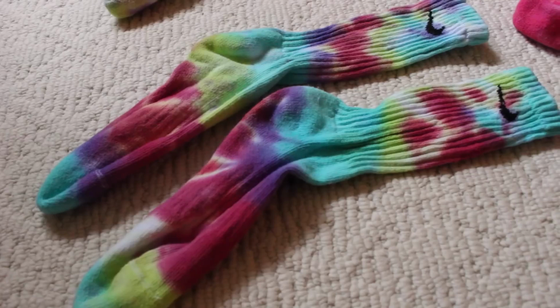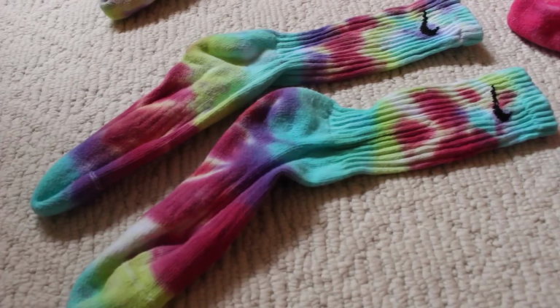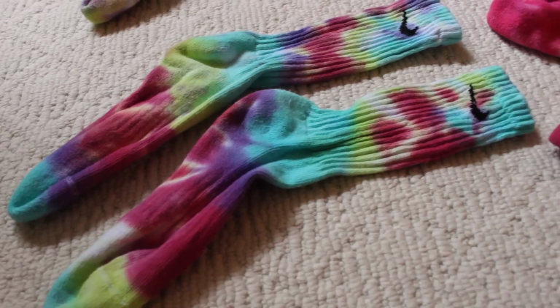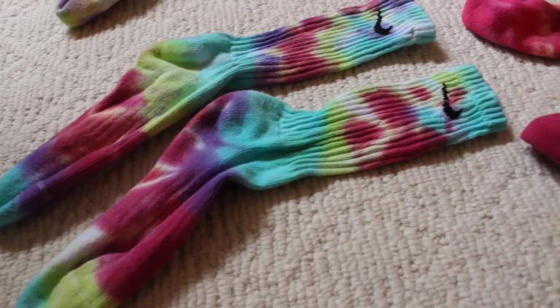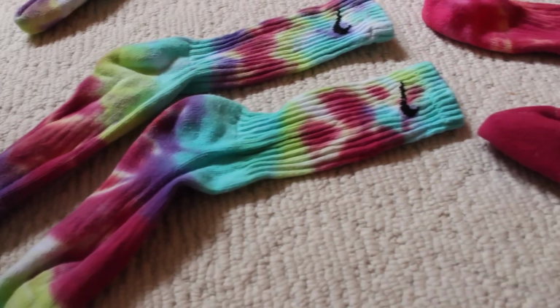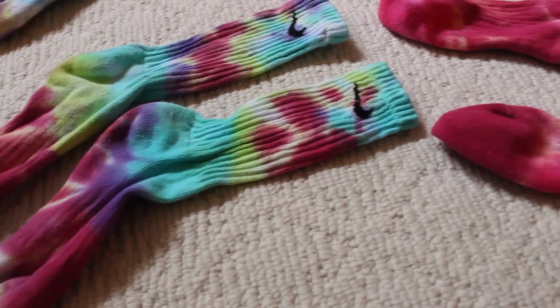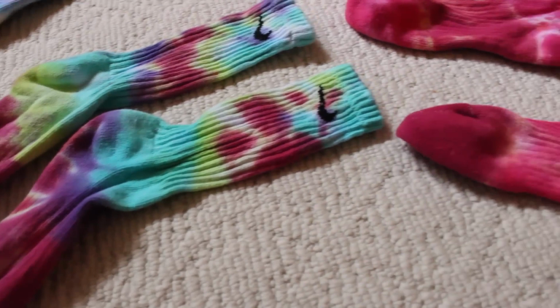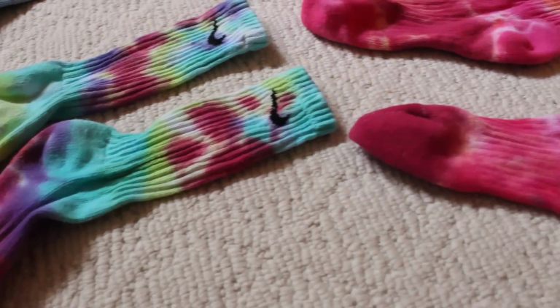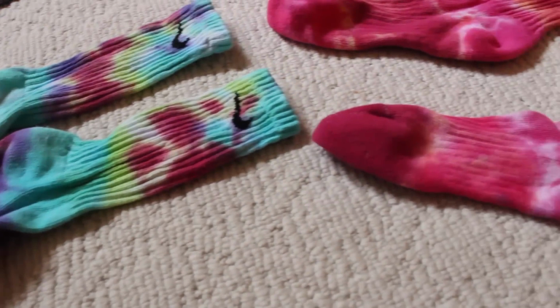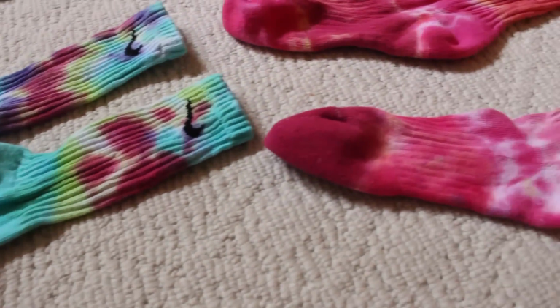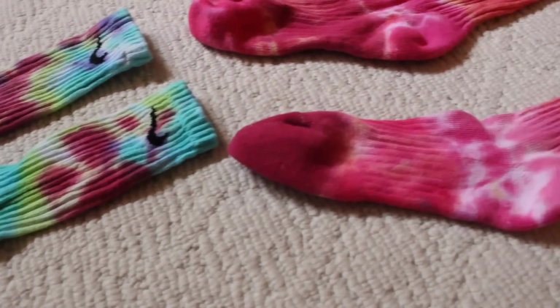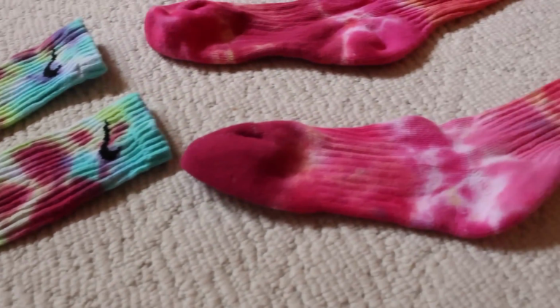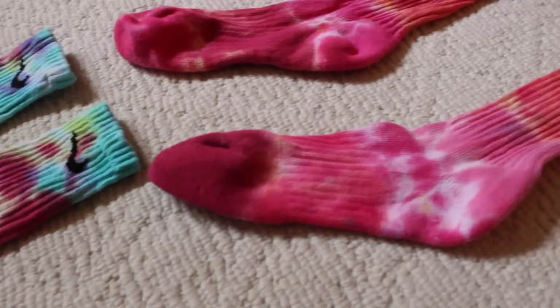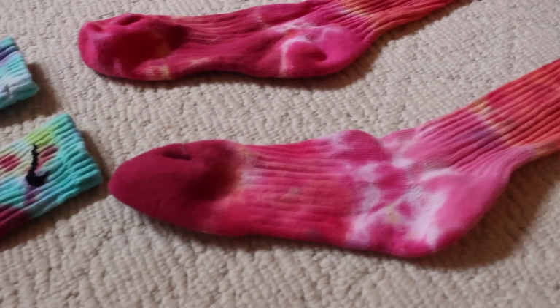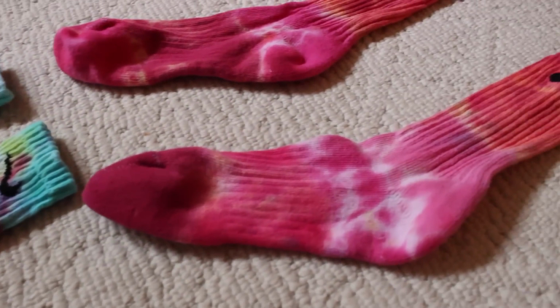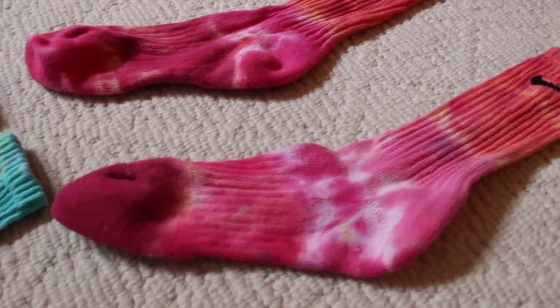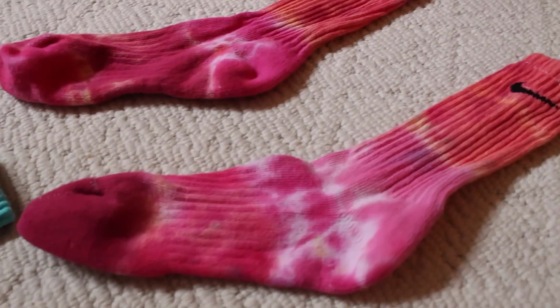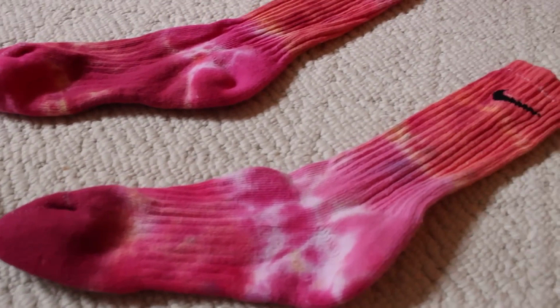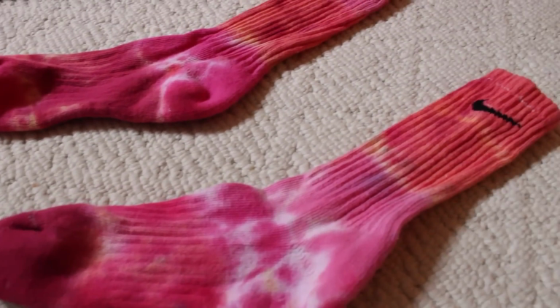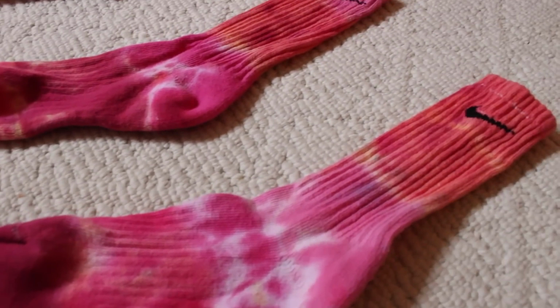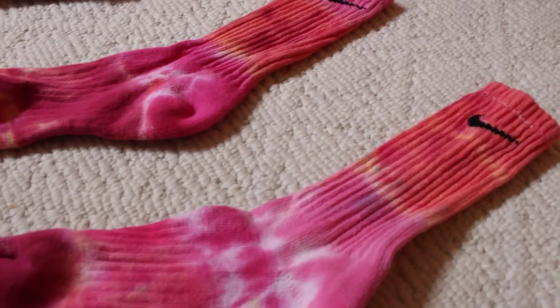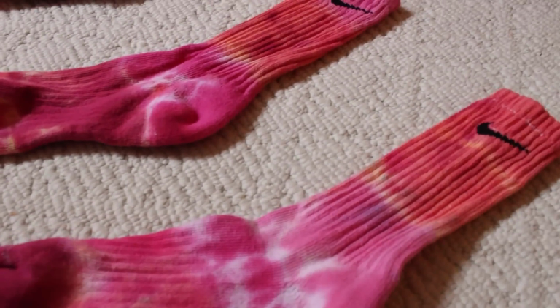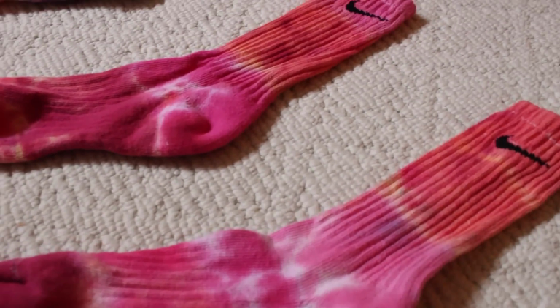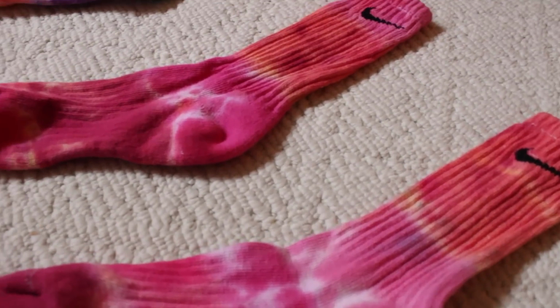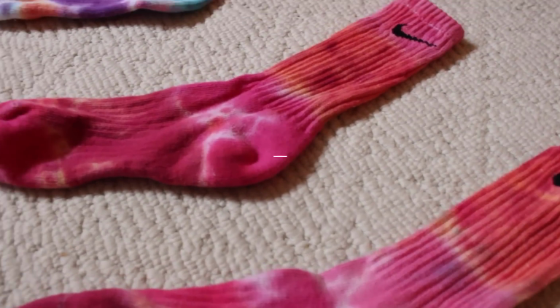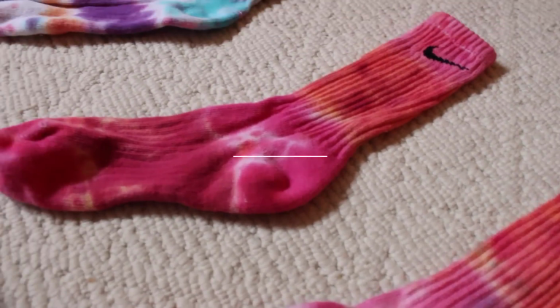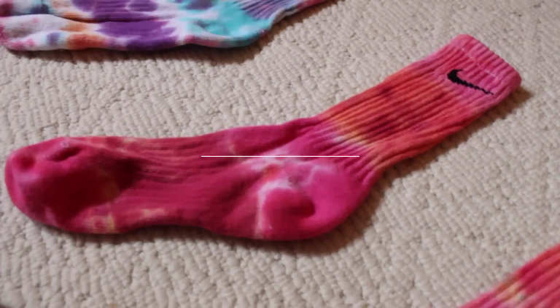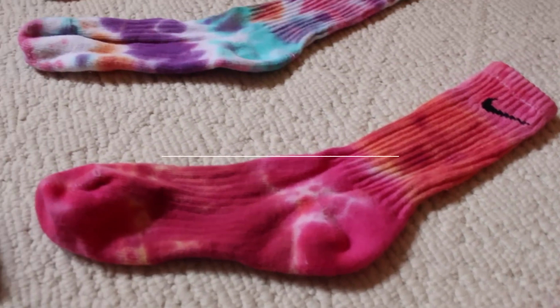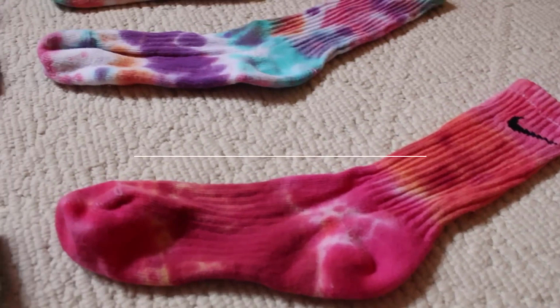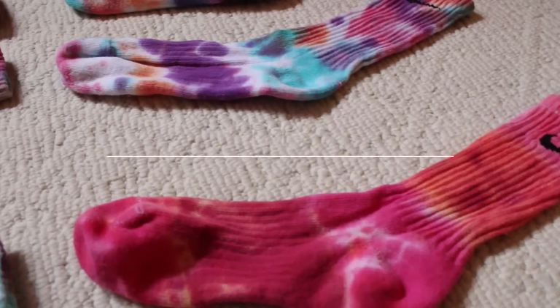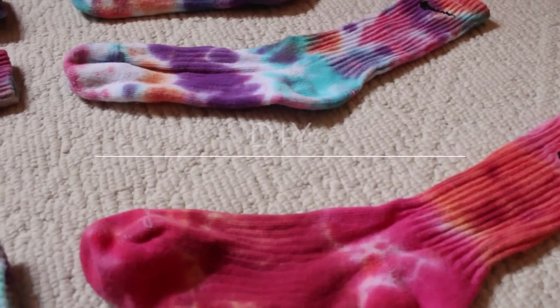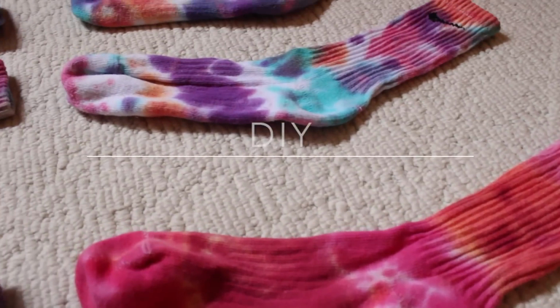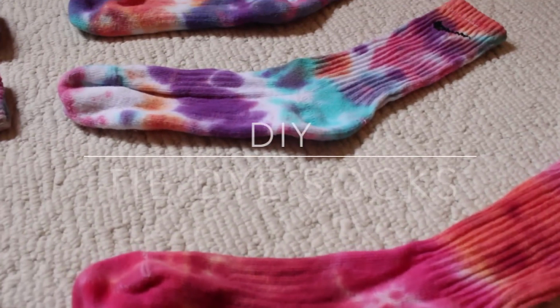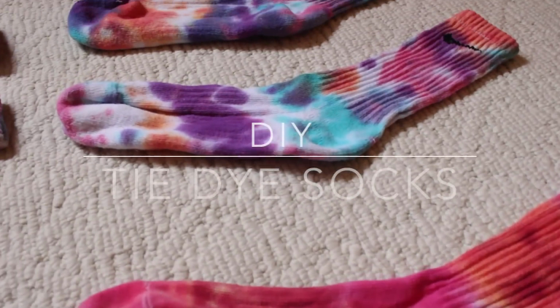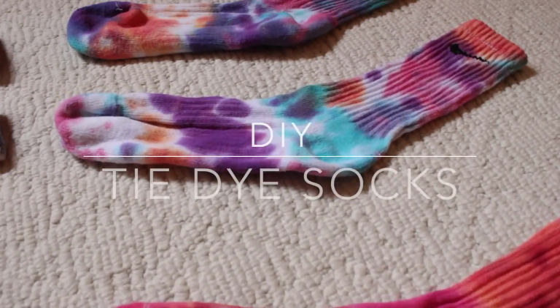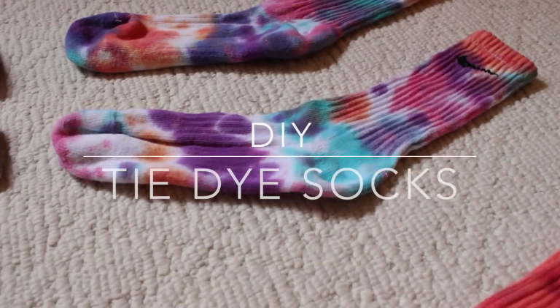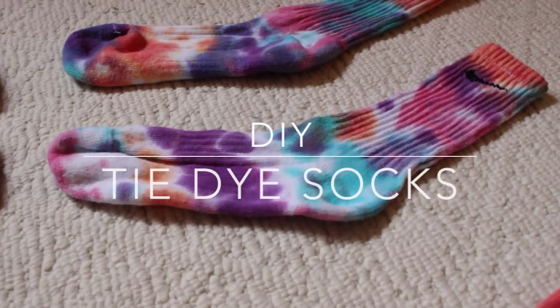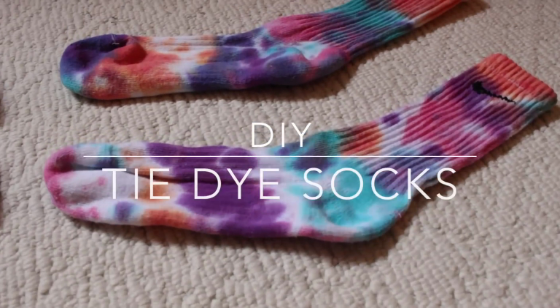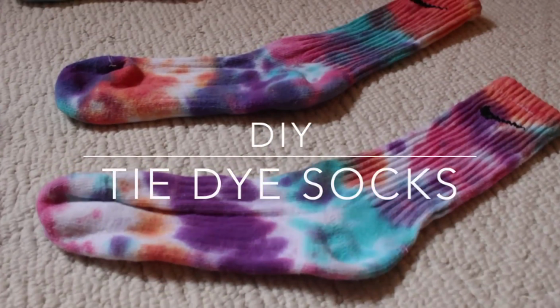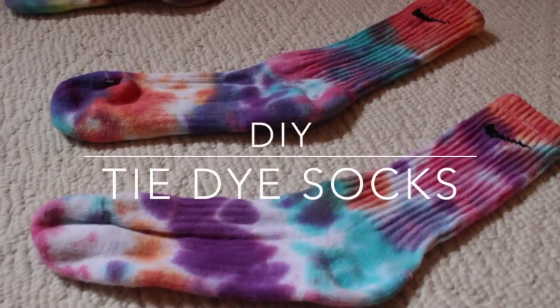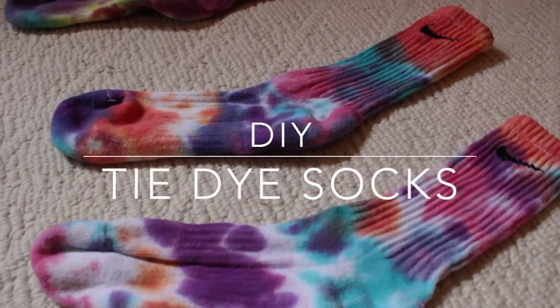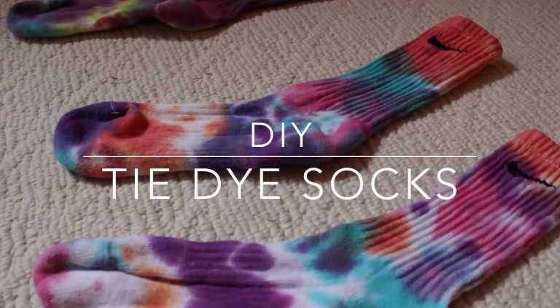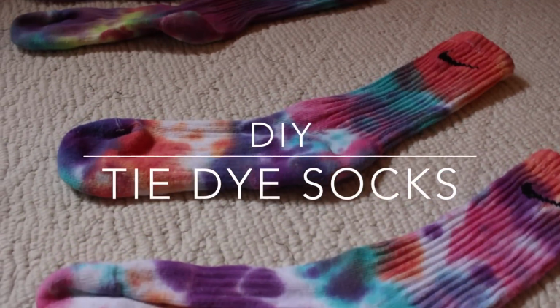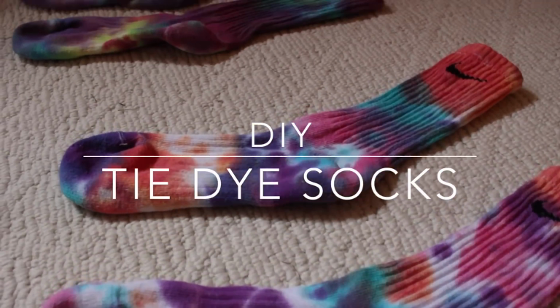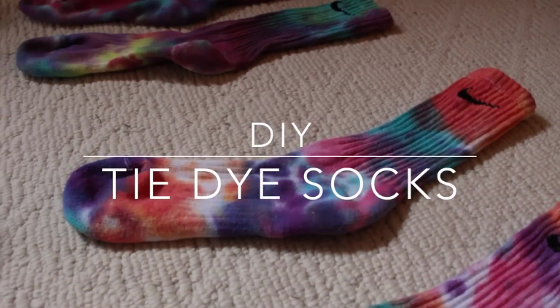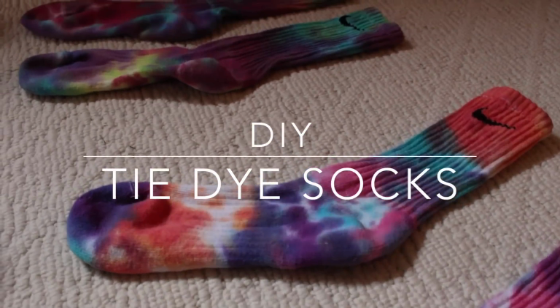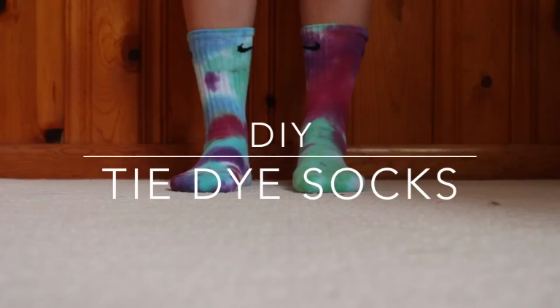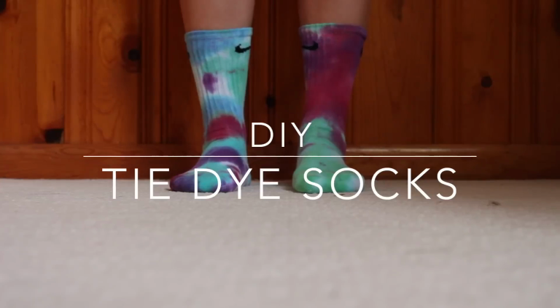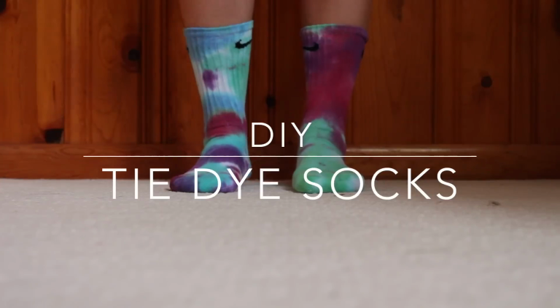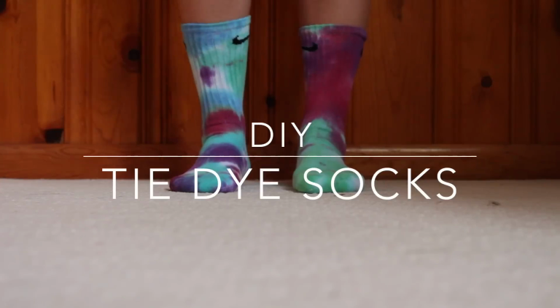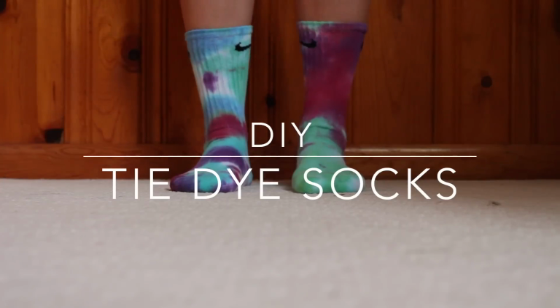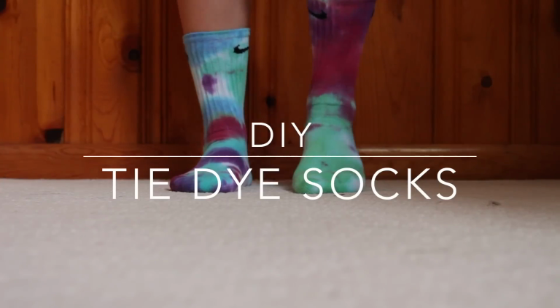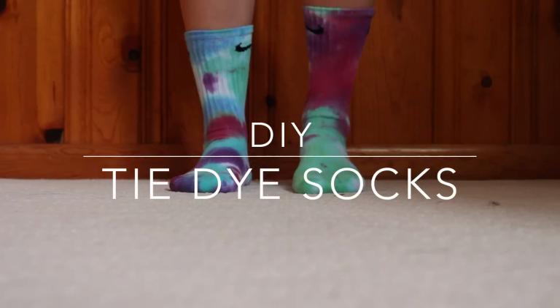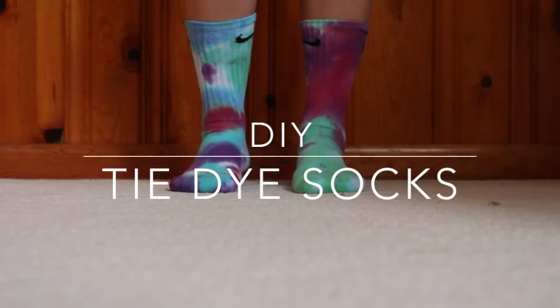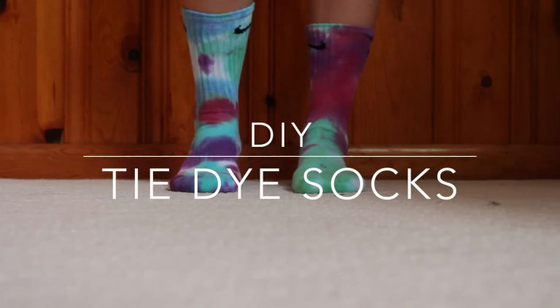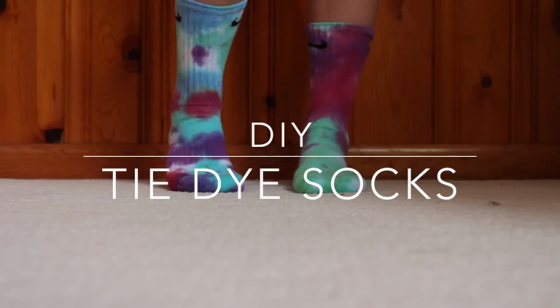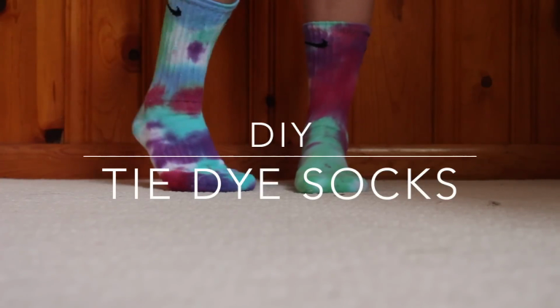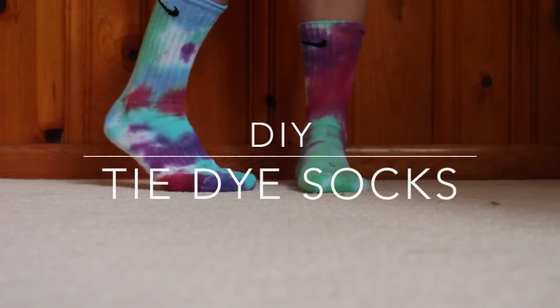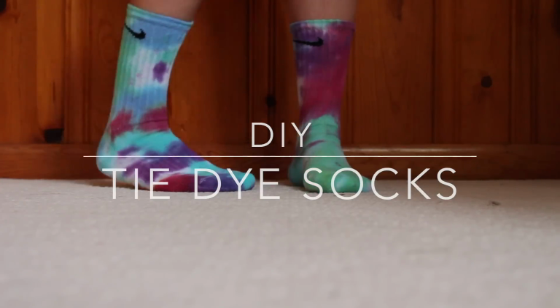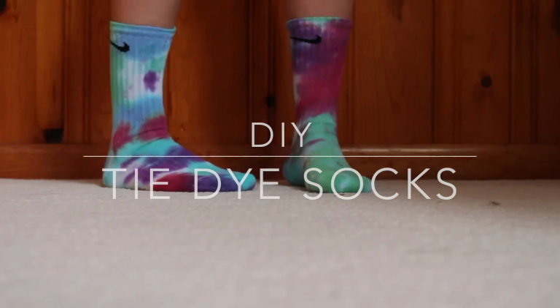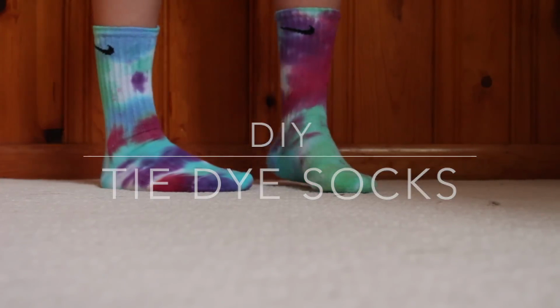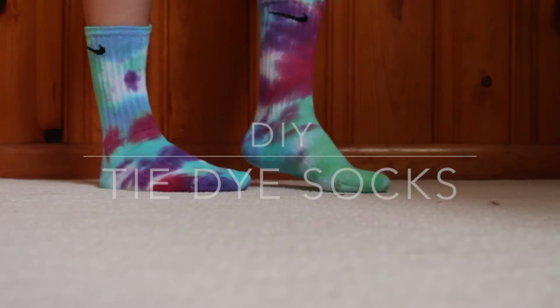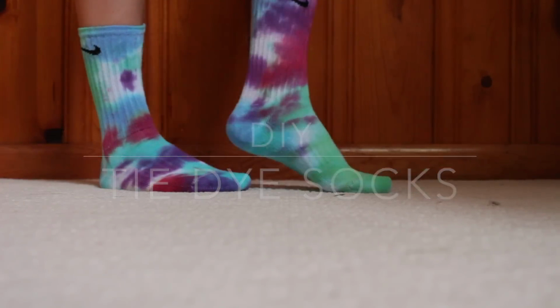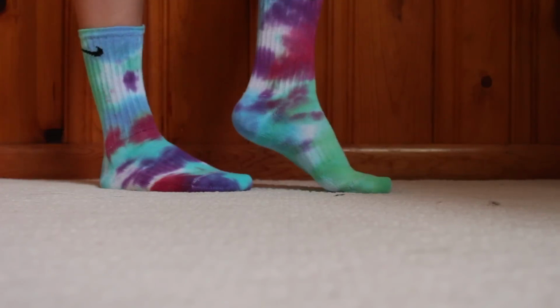Hey guys! Today I'm going to show you how to tie dye socks. These are a little tougher than the shirts you used to tie dye as a kid, but they turn out looking pretty cool.